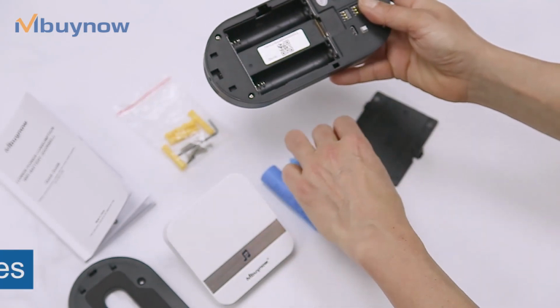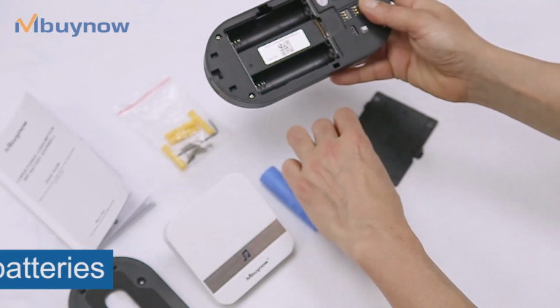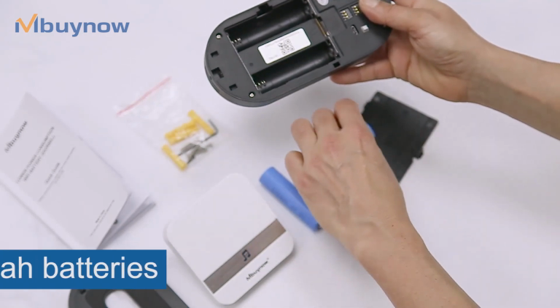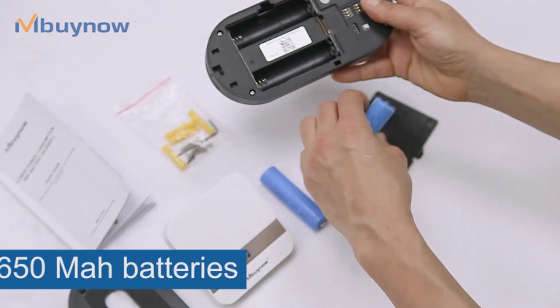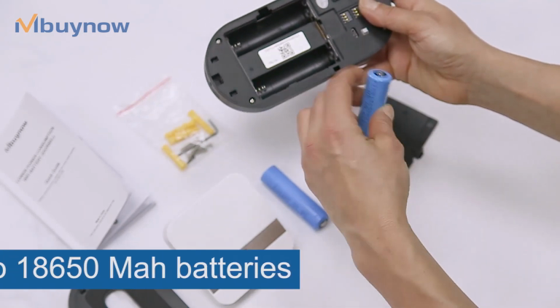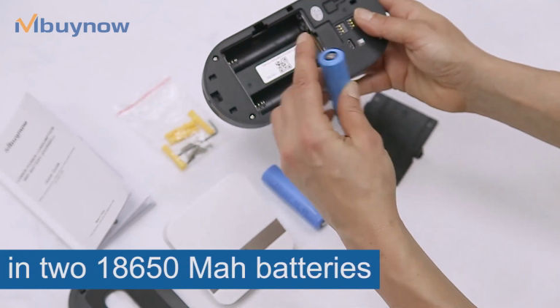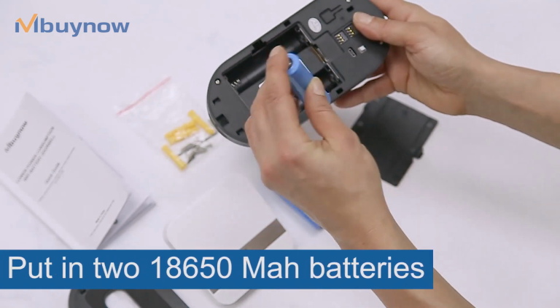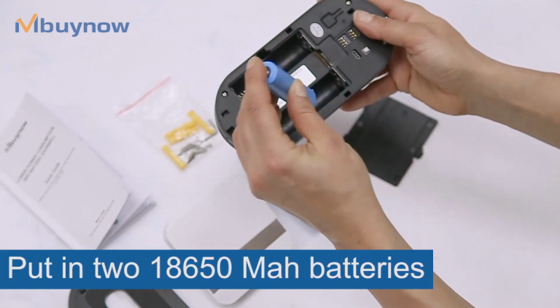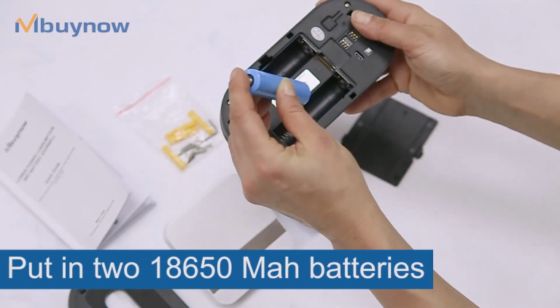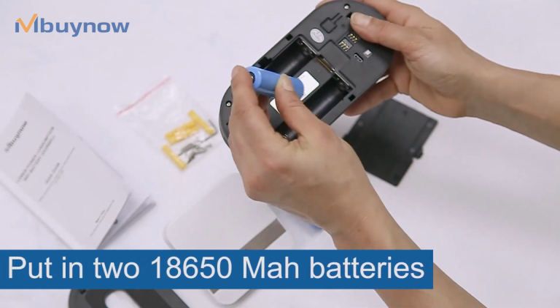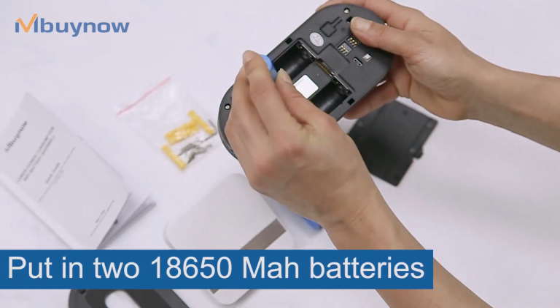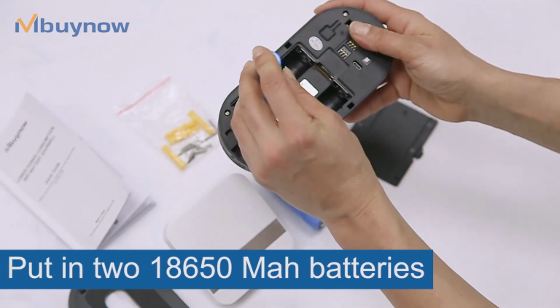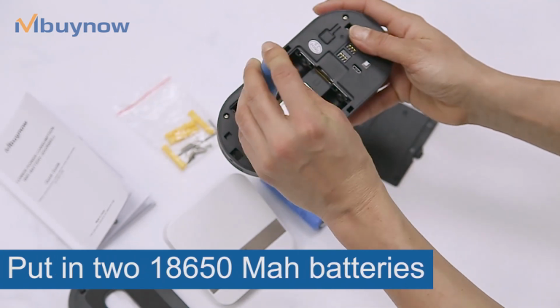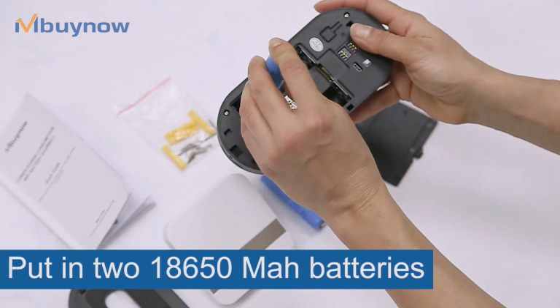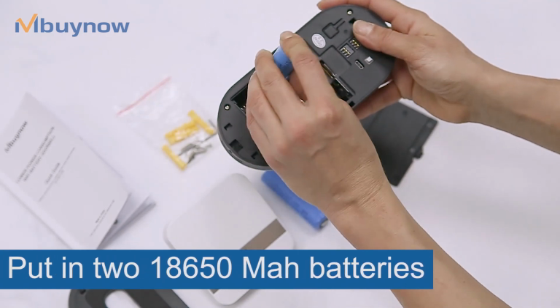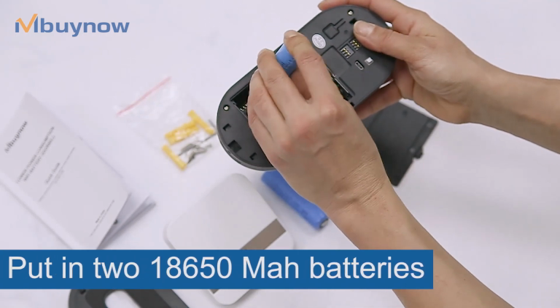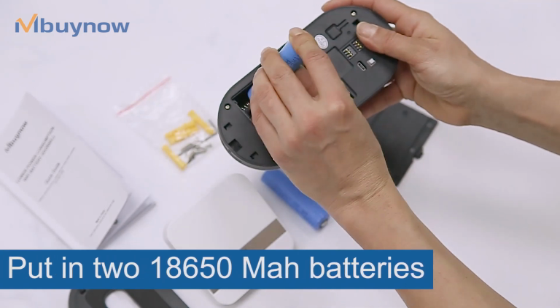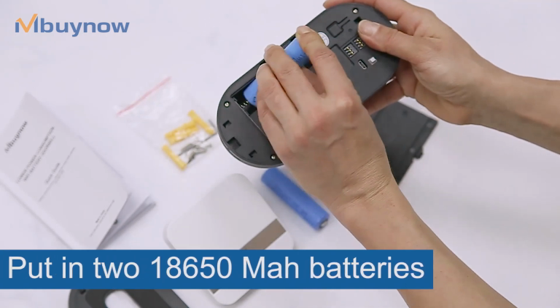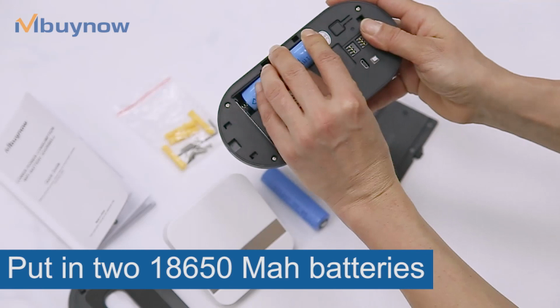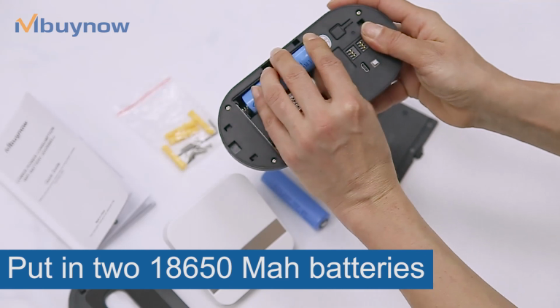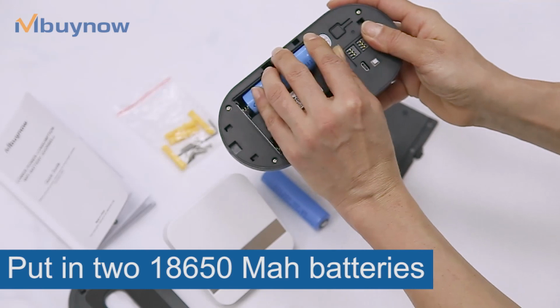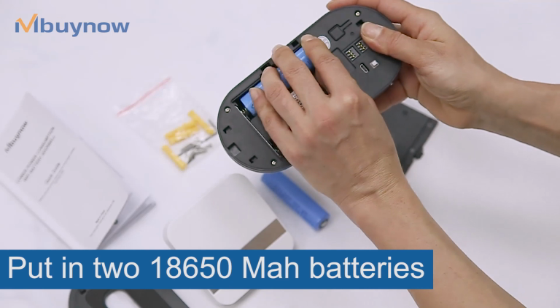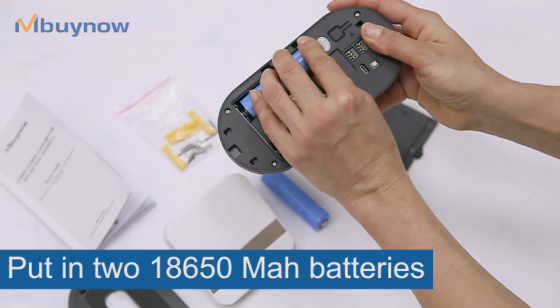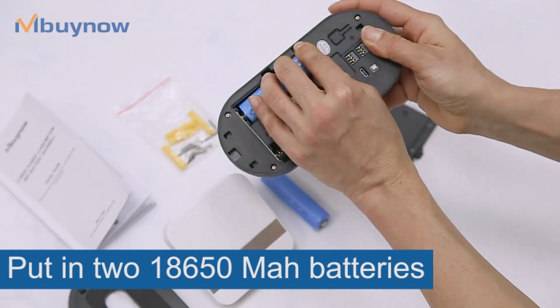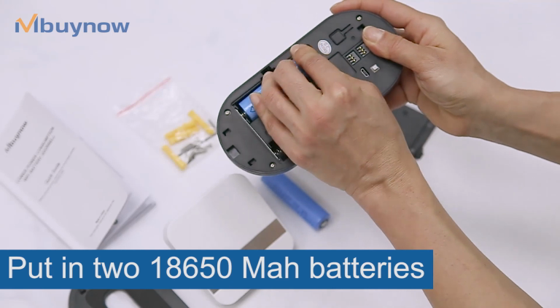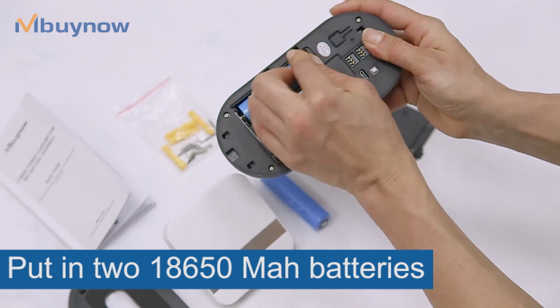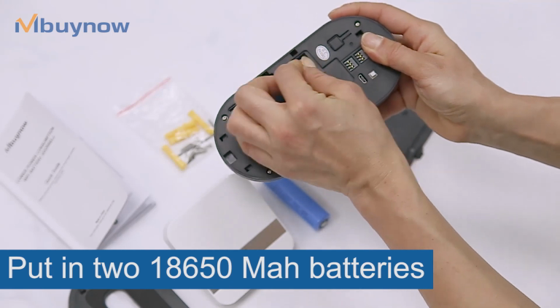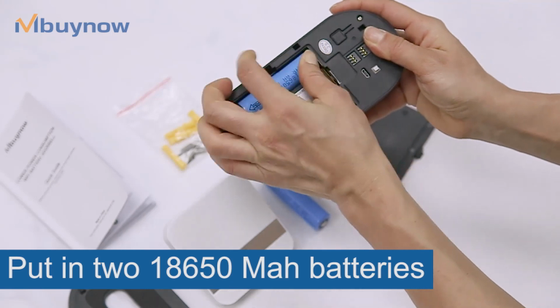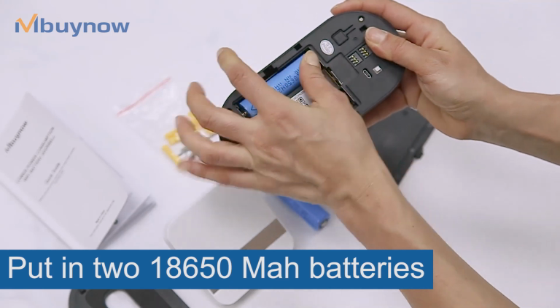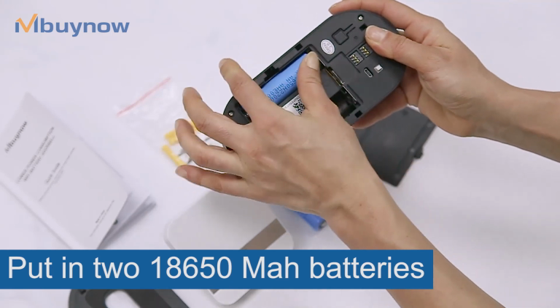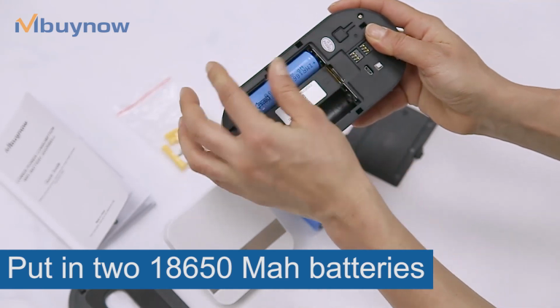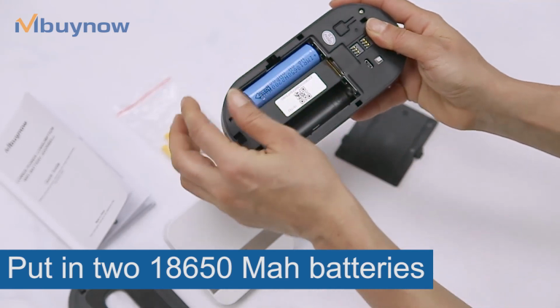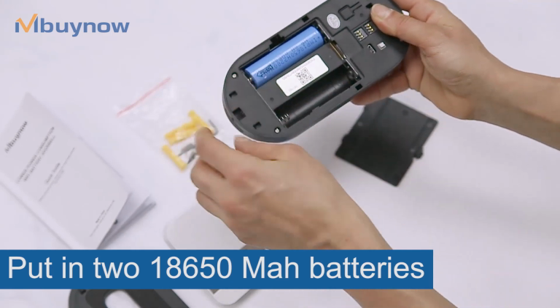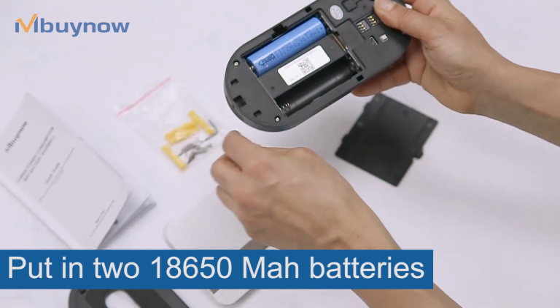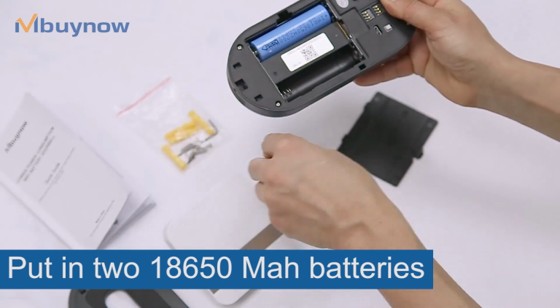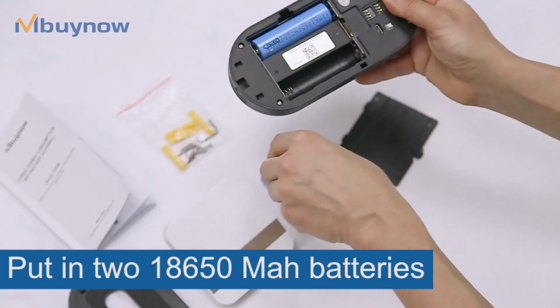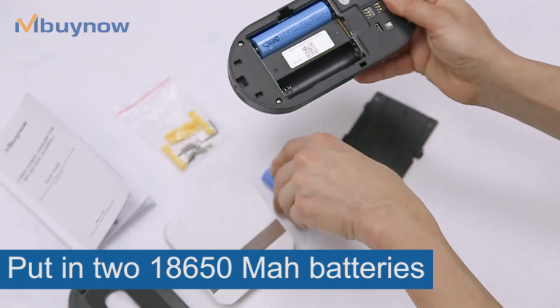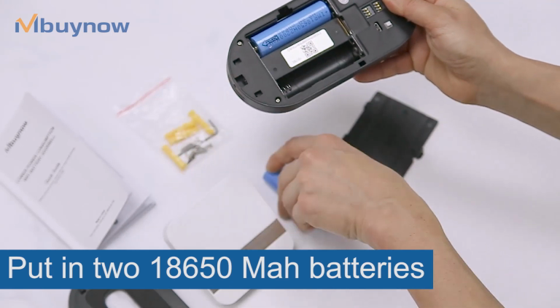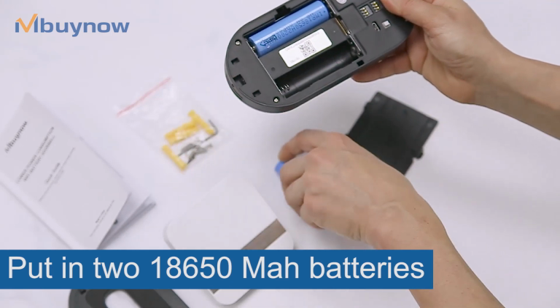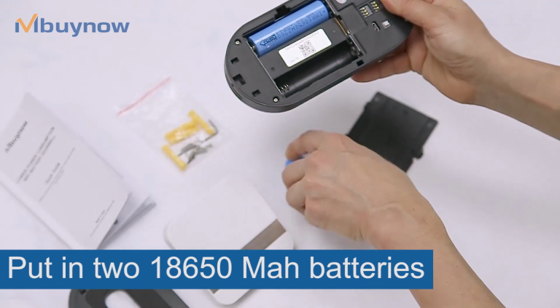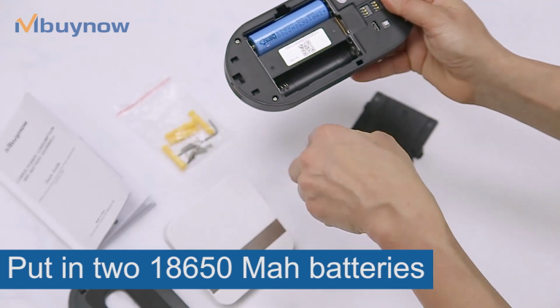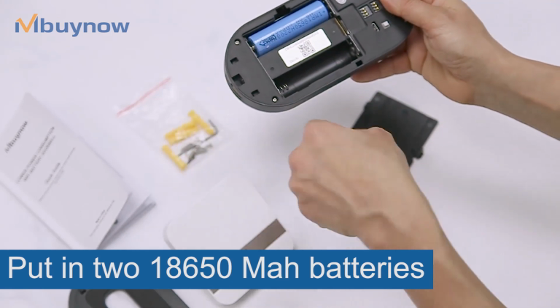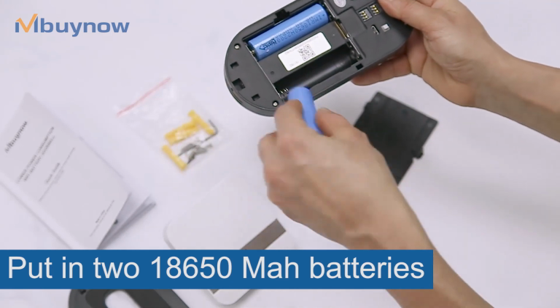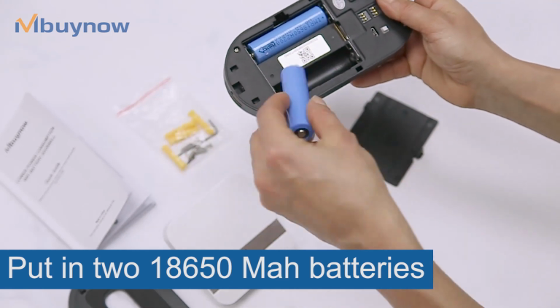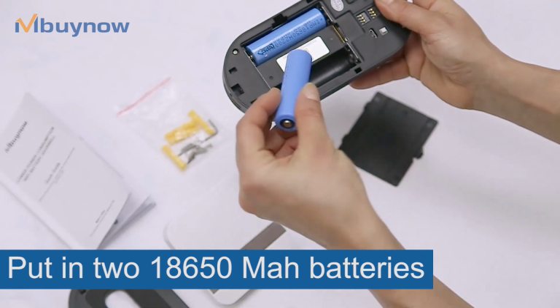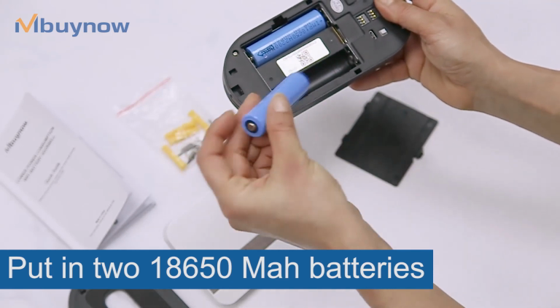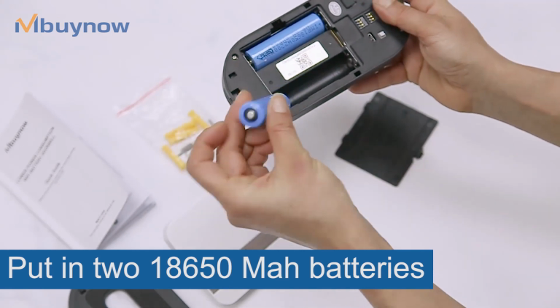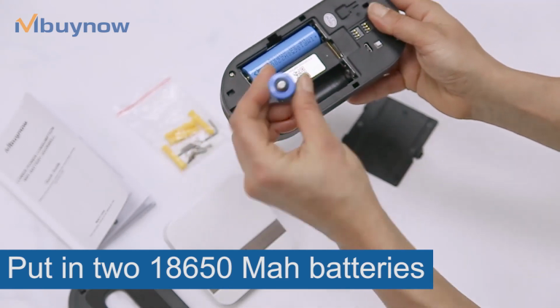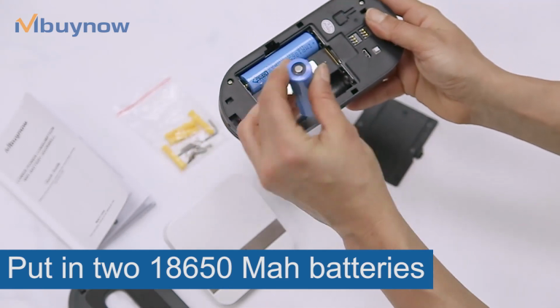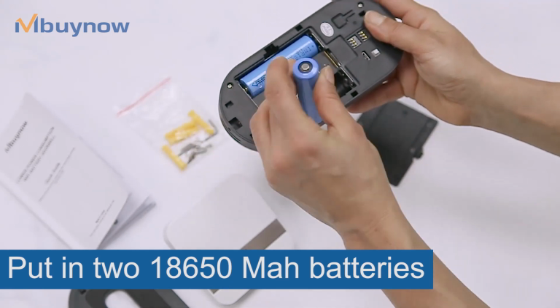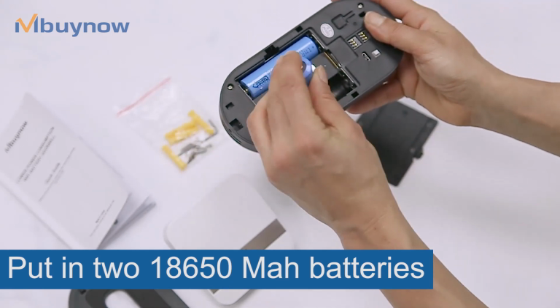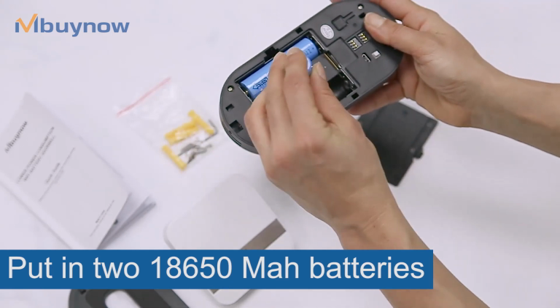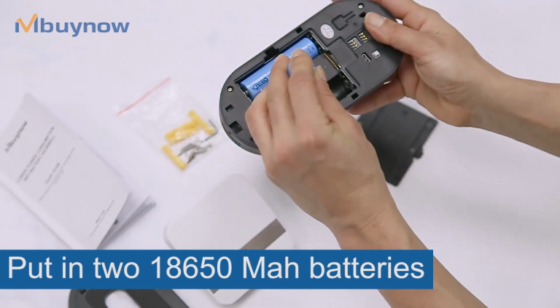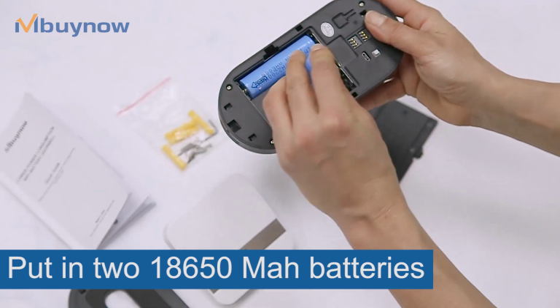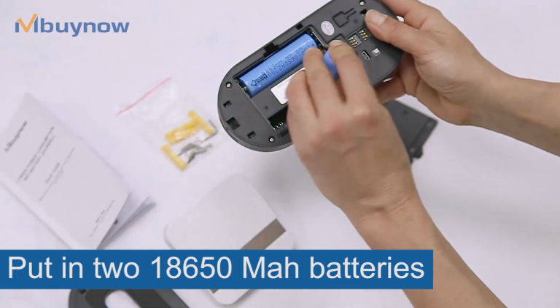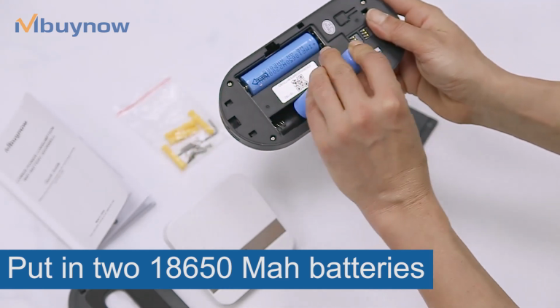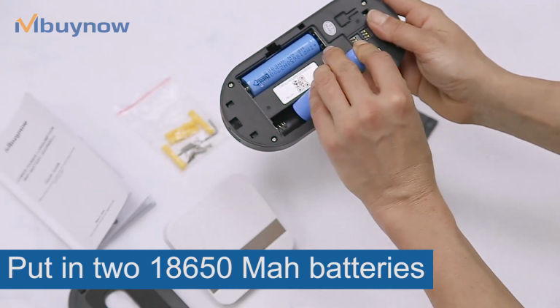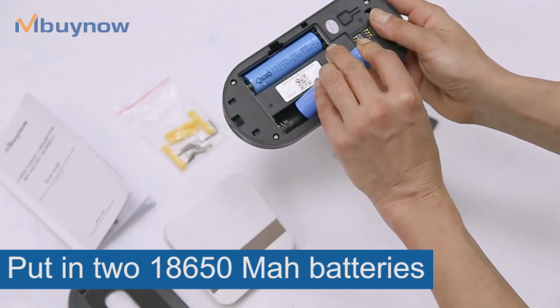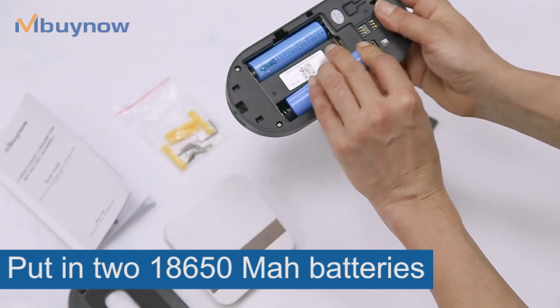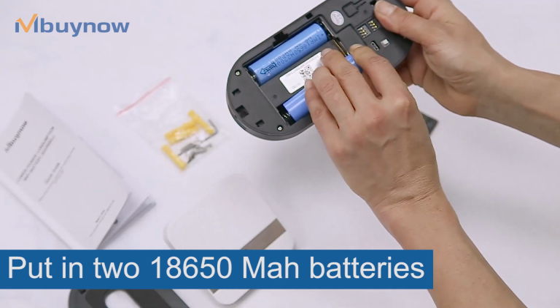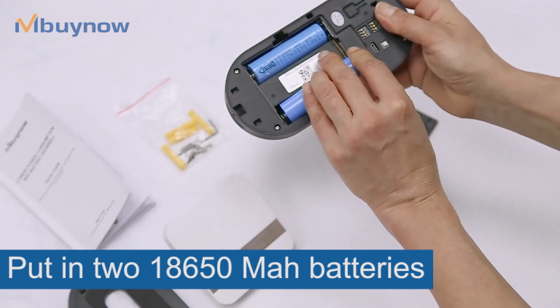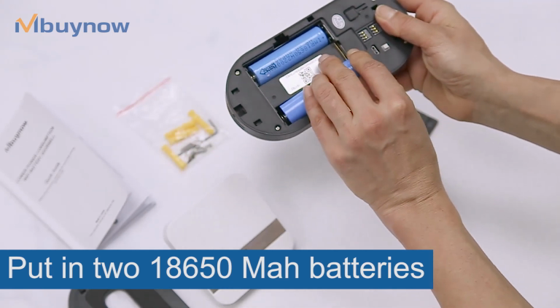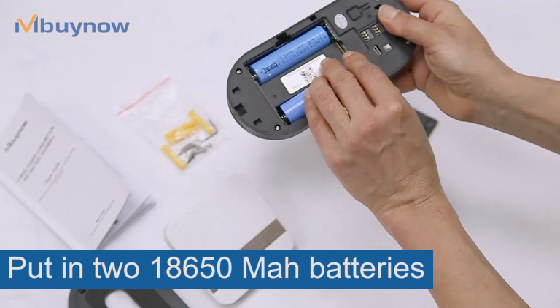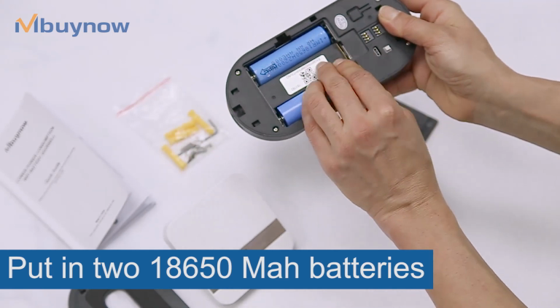Place the batteries — plus to plus, minus to minus.